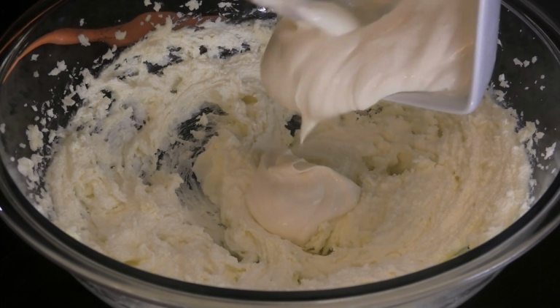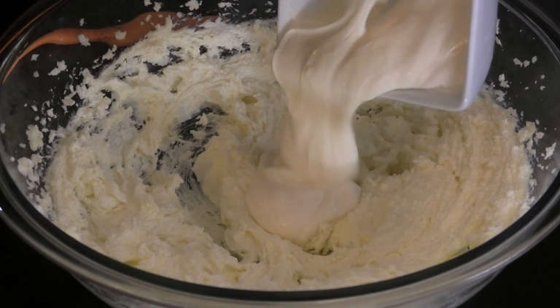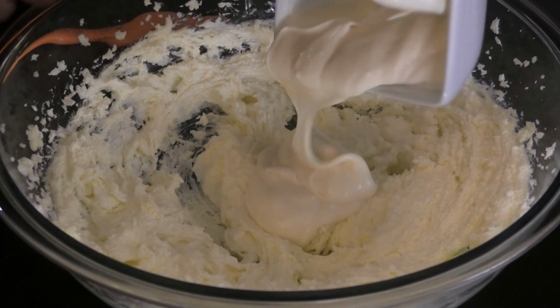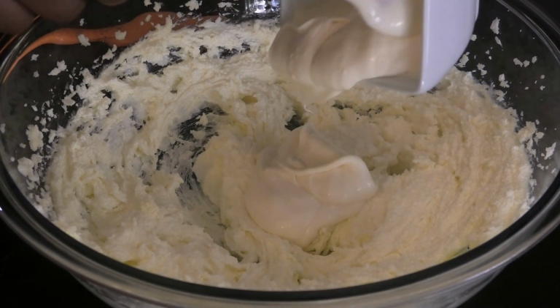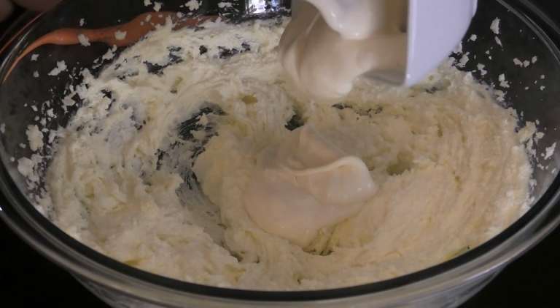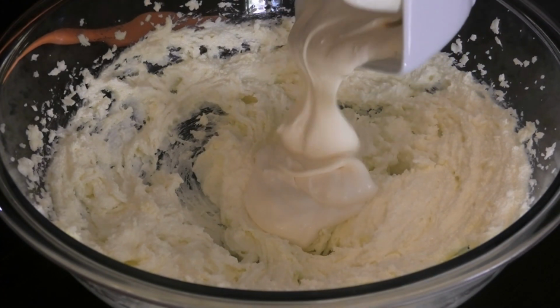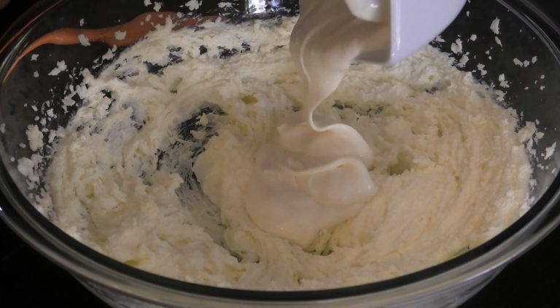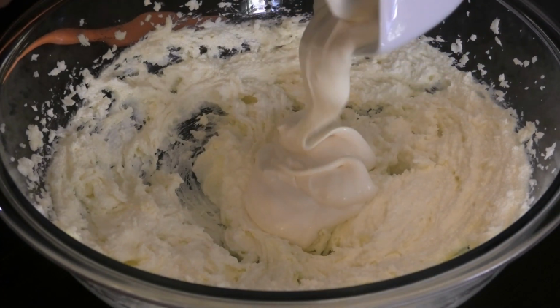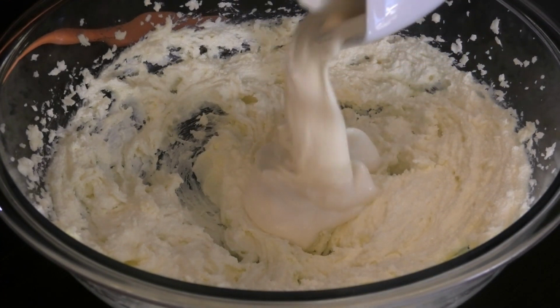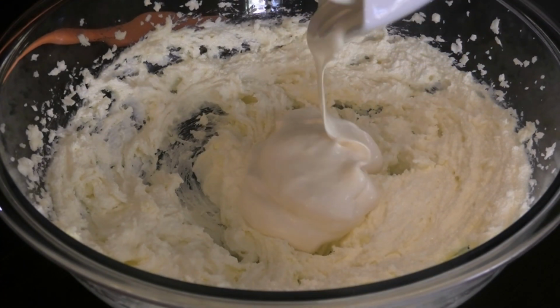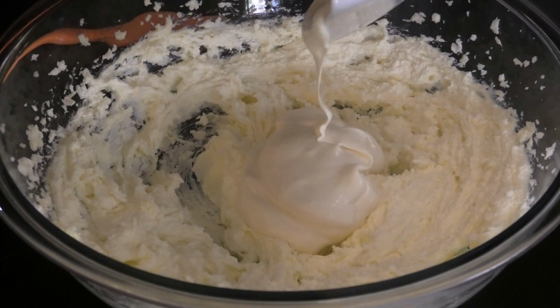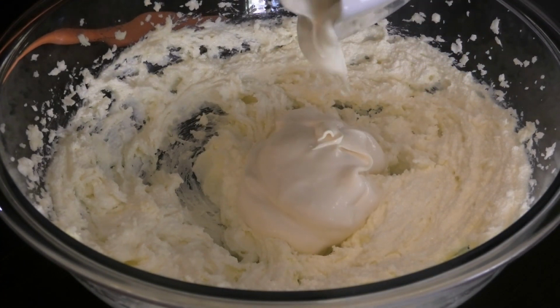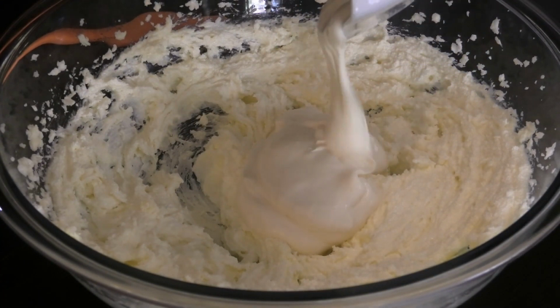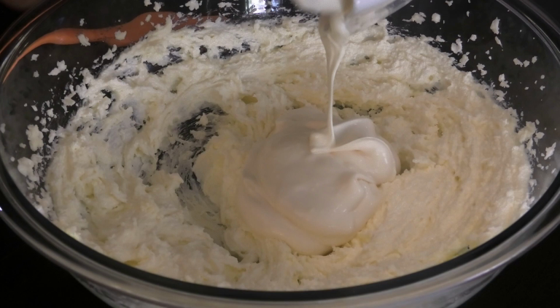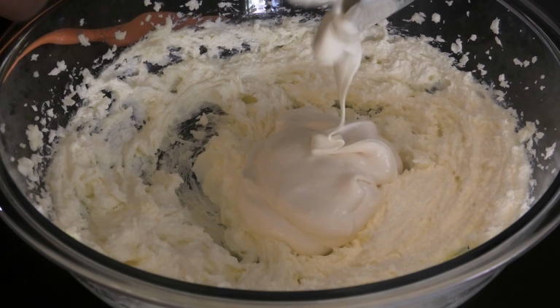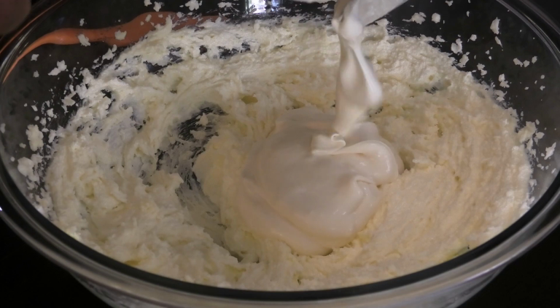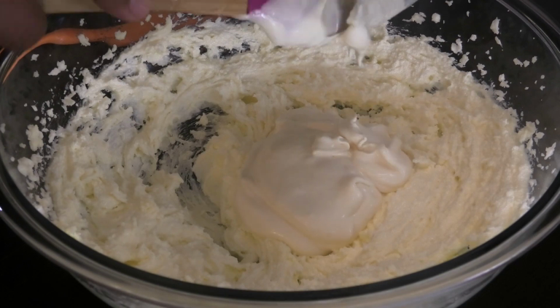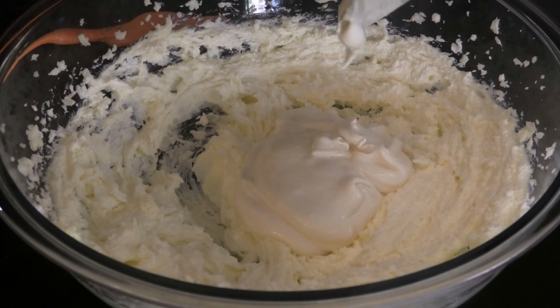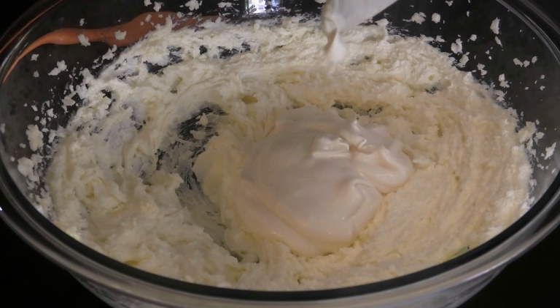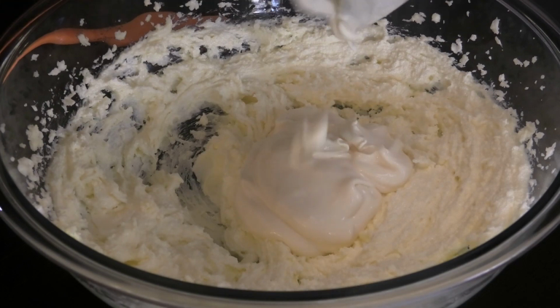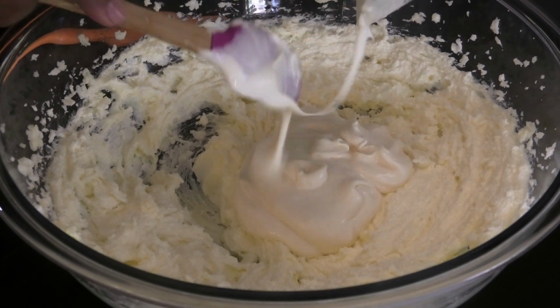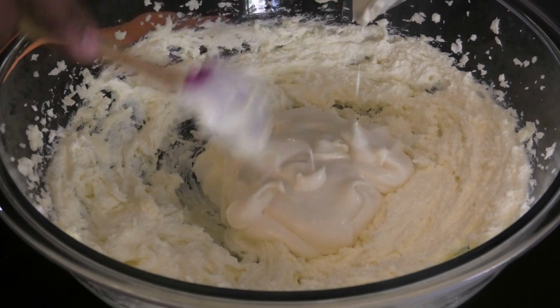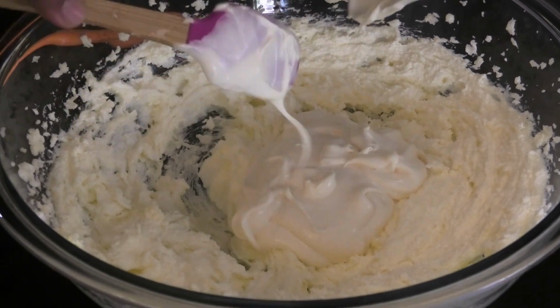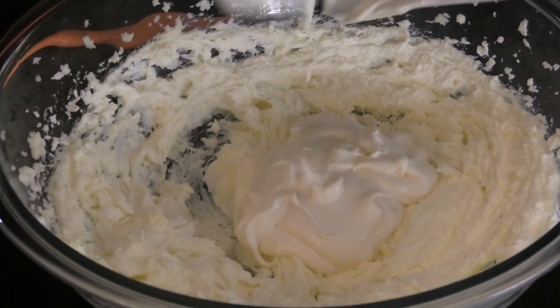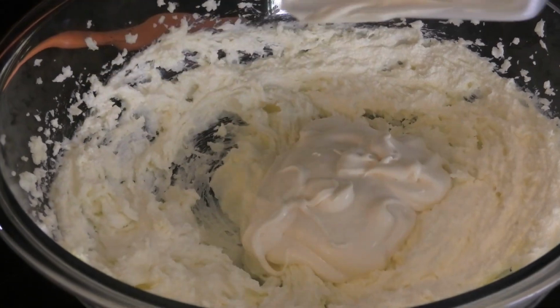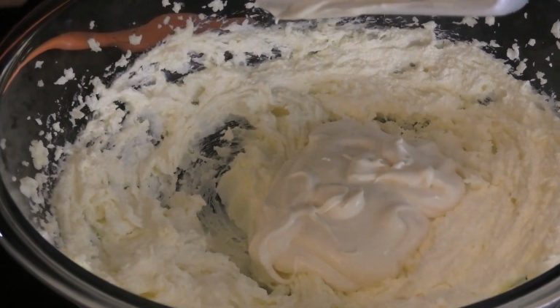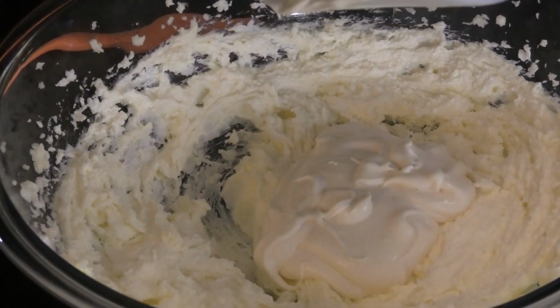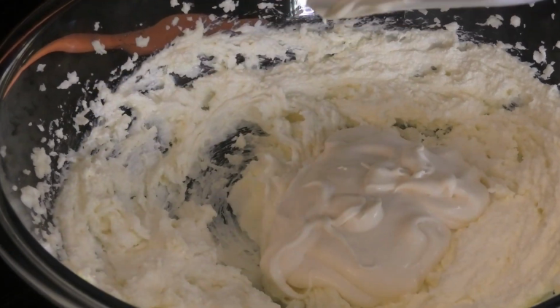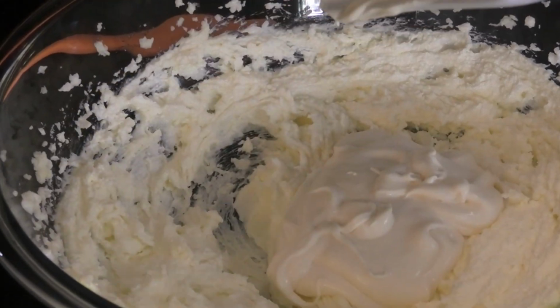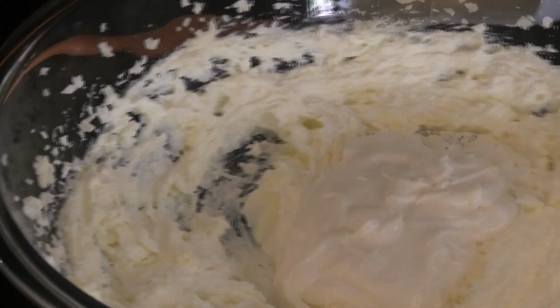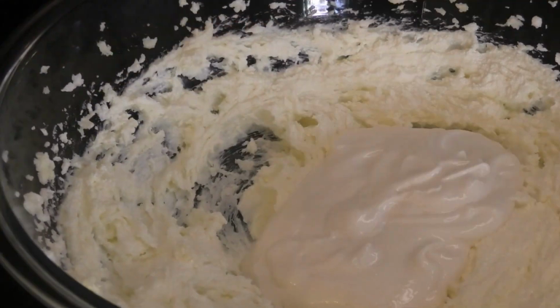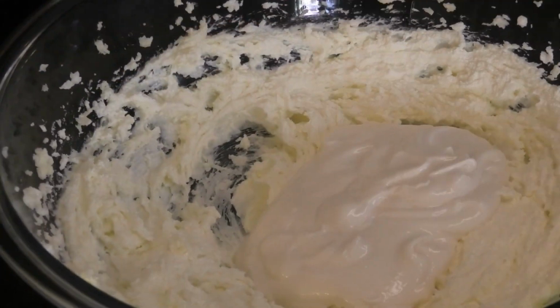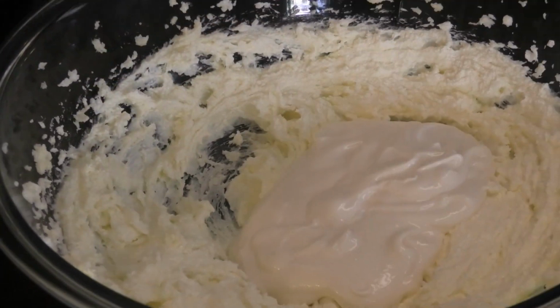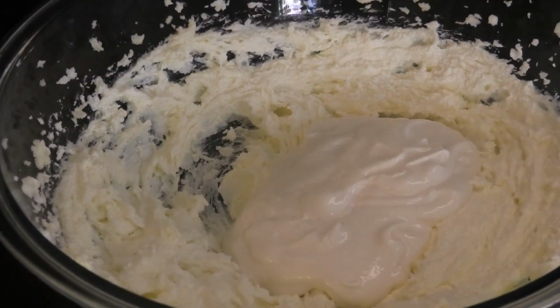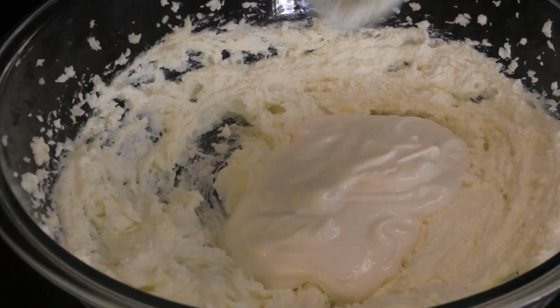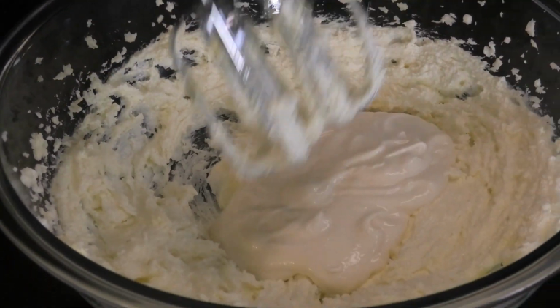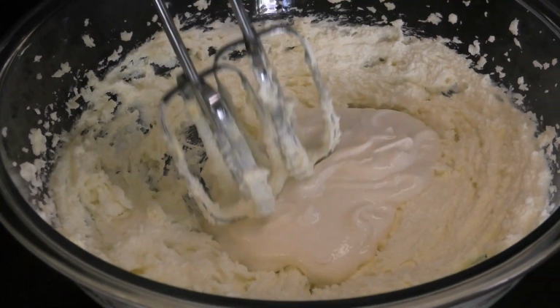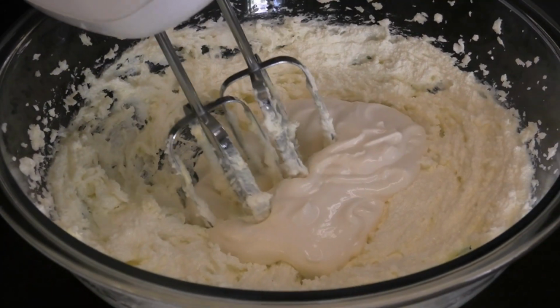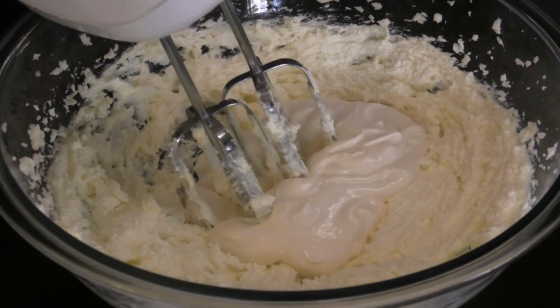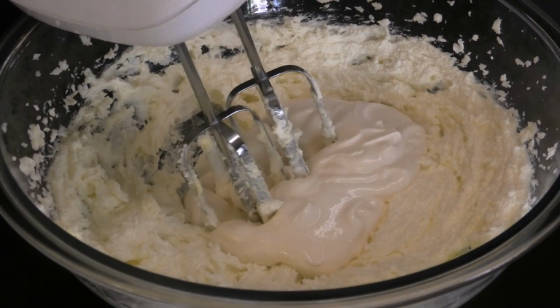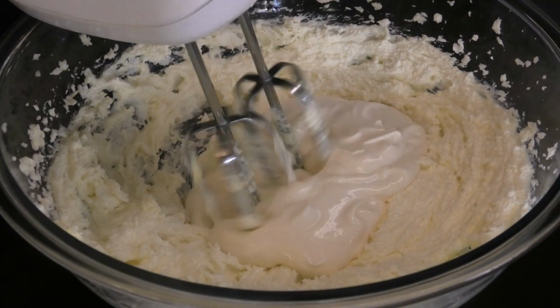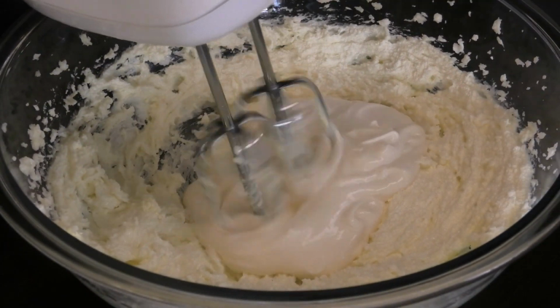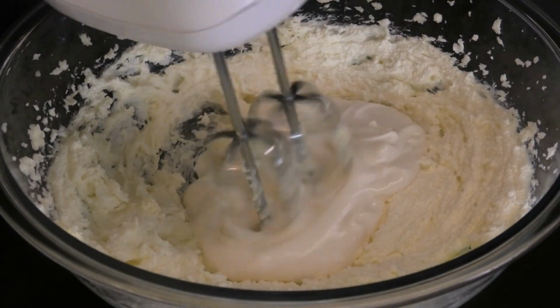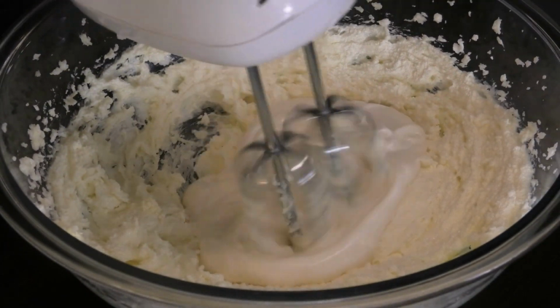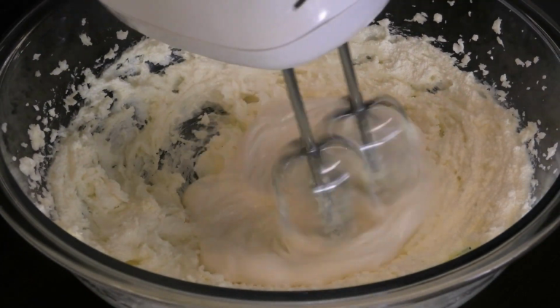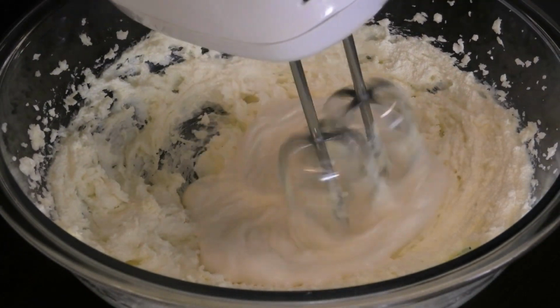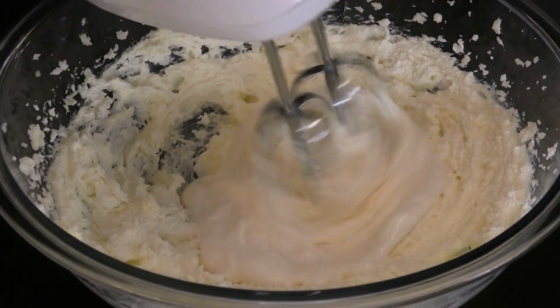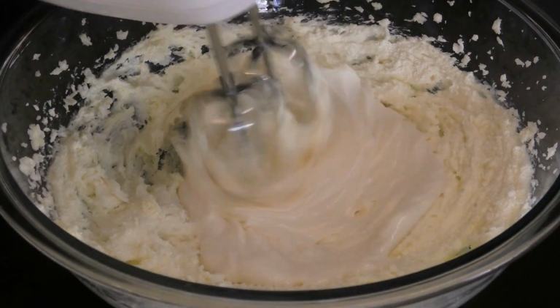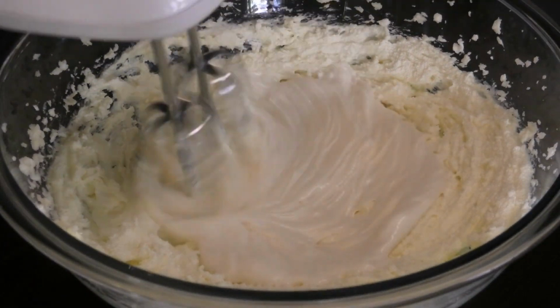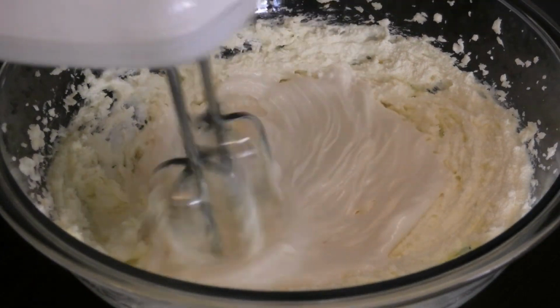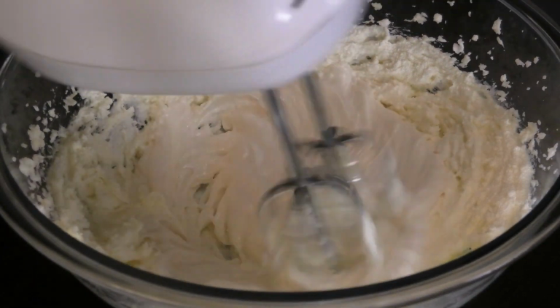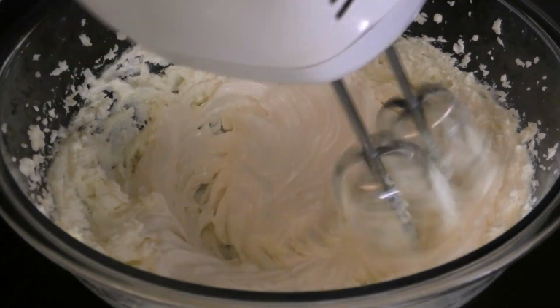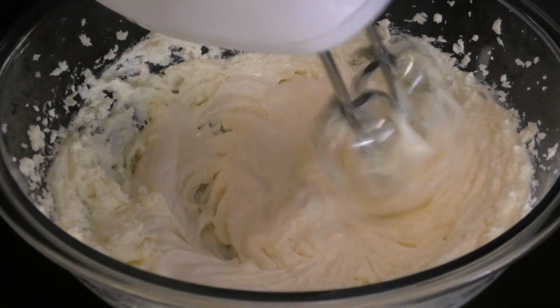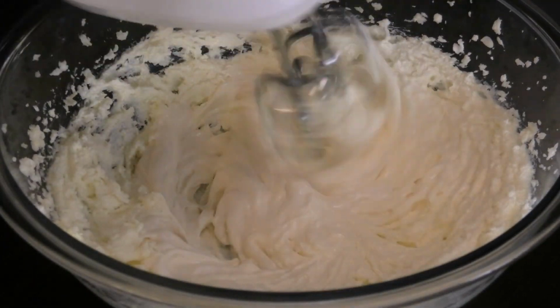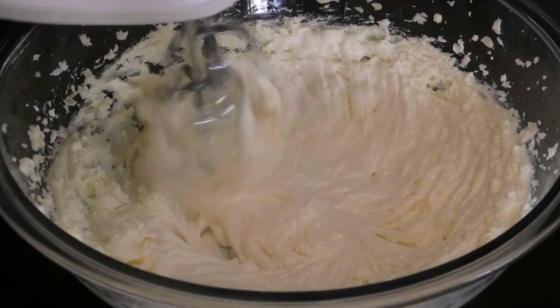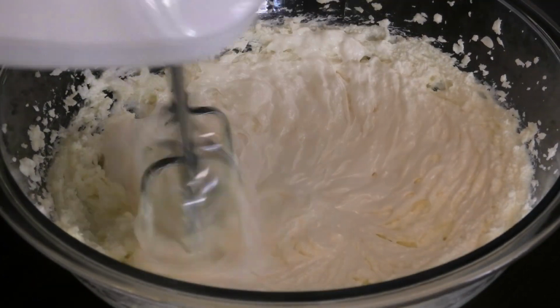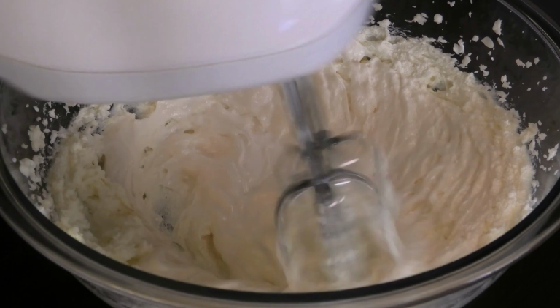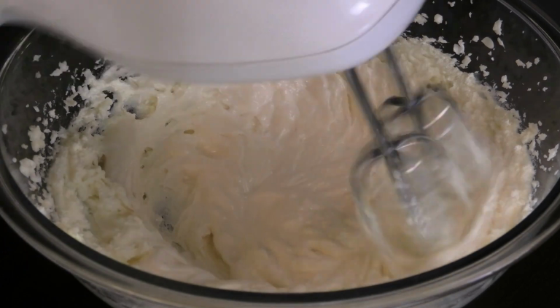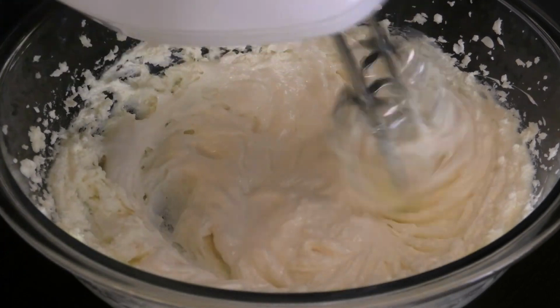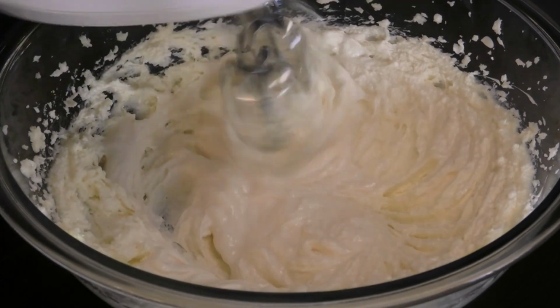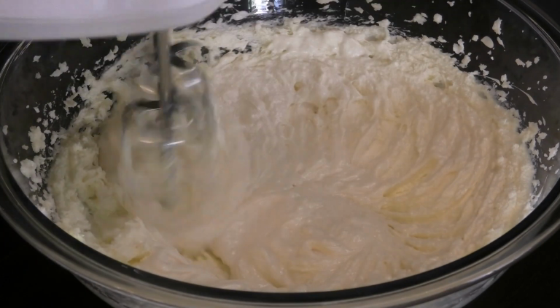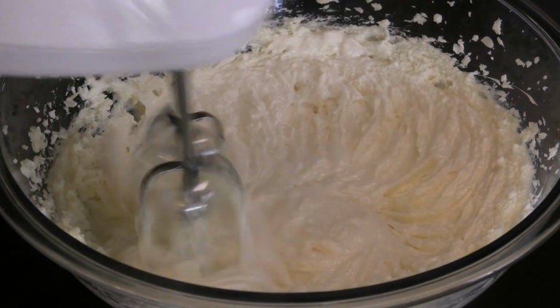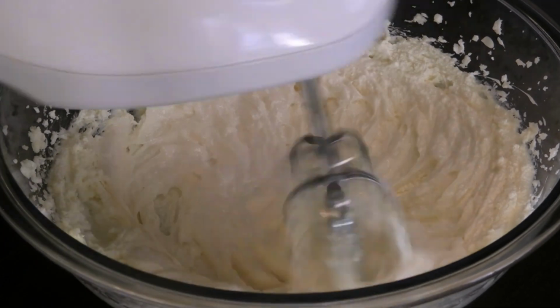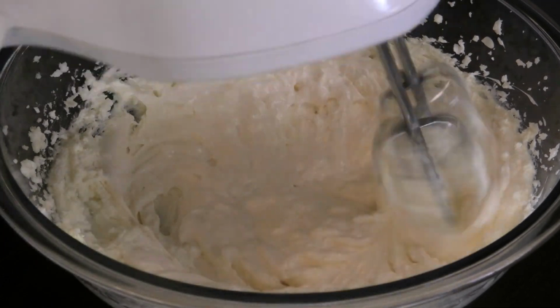Next, I'm going to go in with some eggless mayo. Now if you're vegan, I suggest using the egg replacer, and you're going to mix that in.